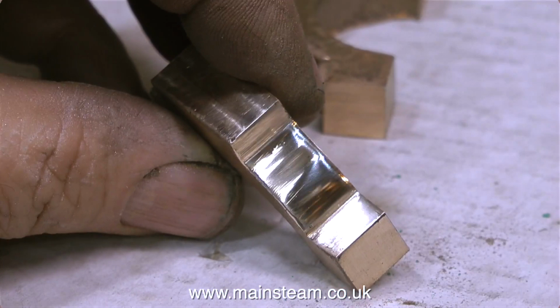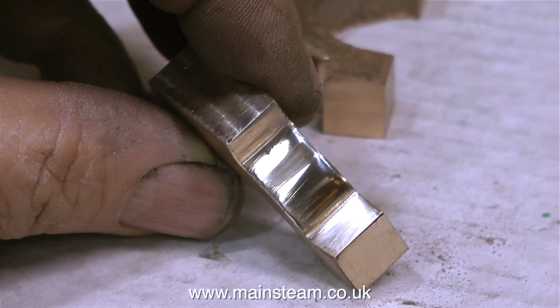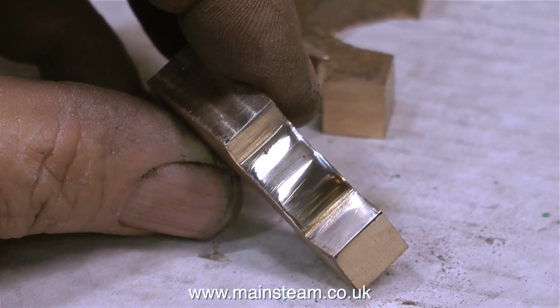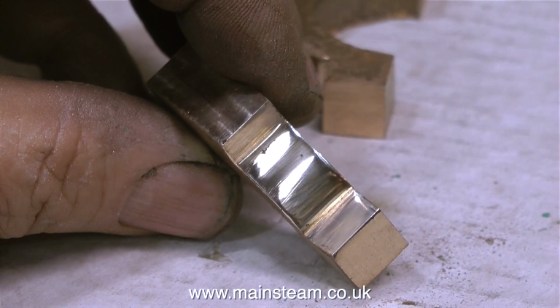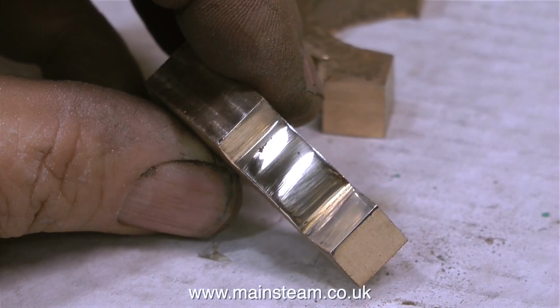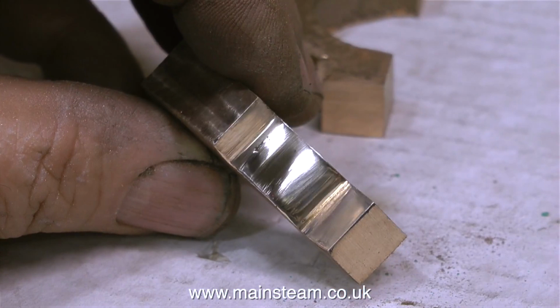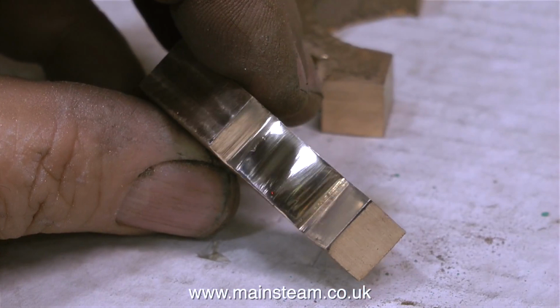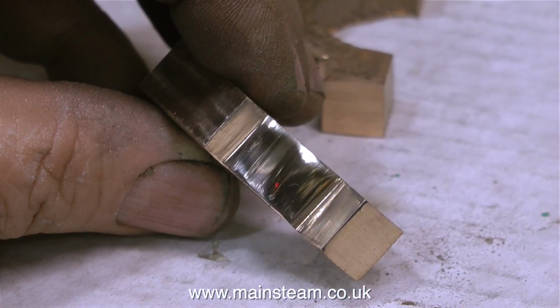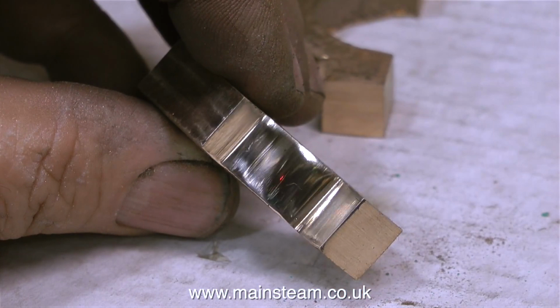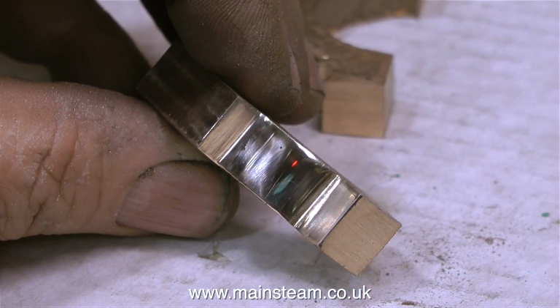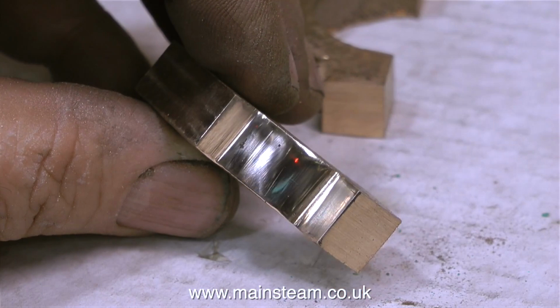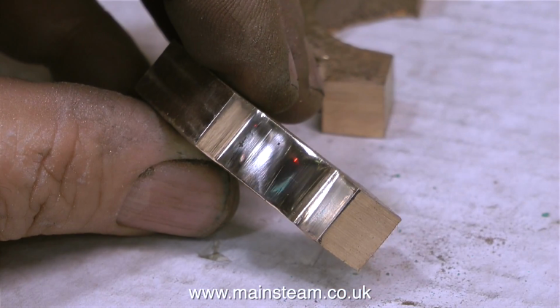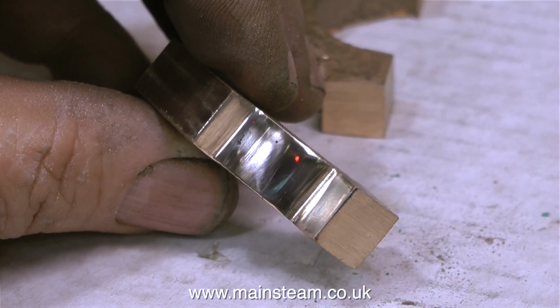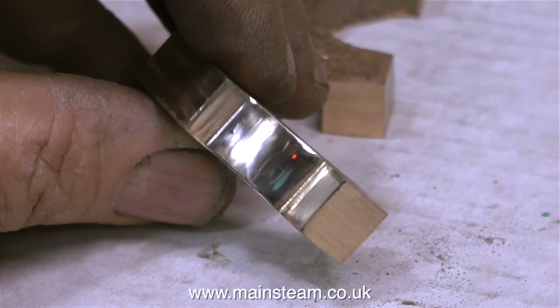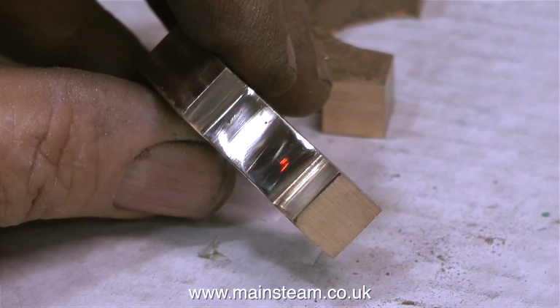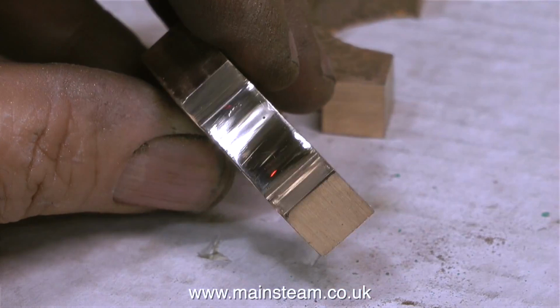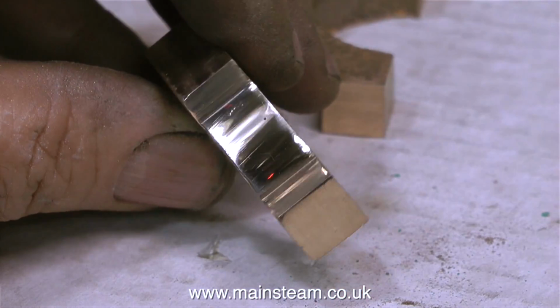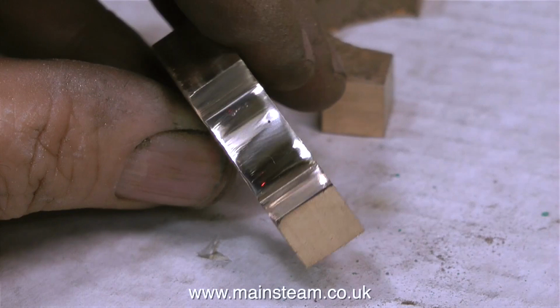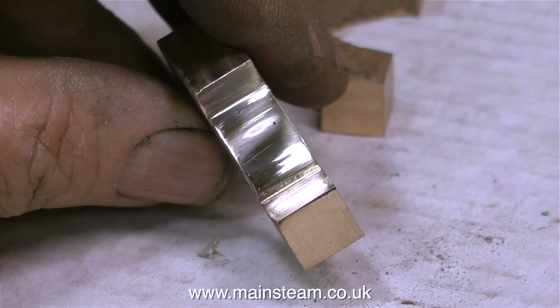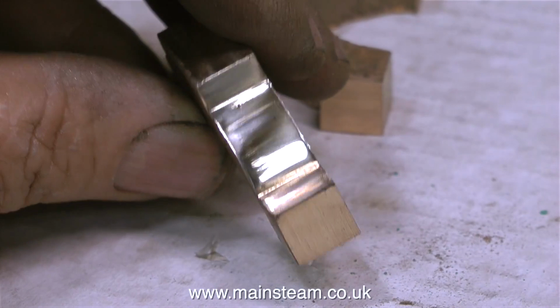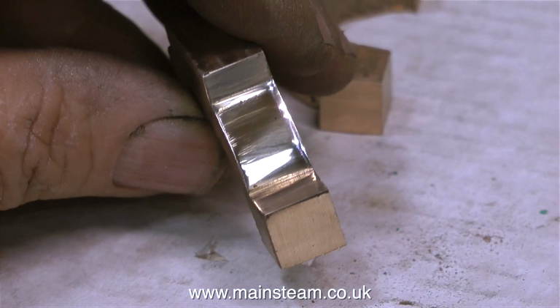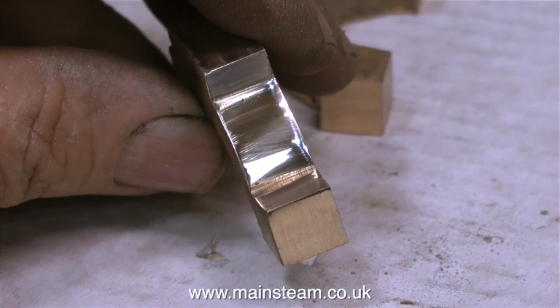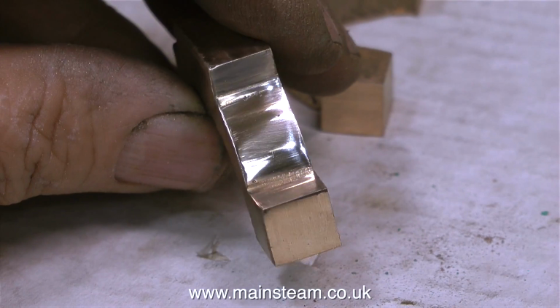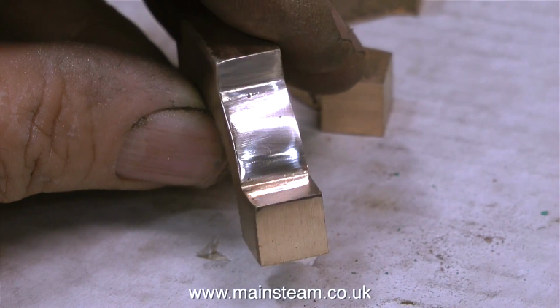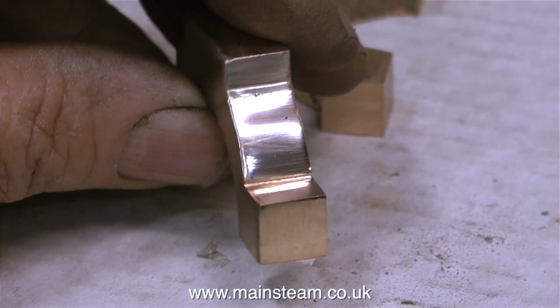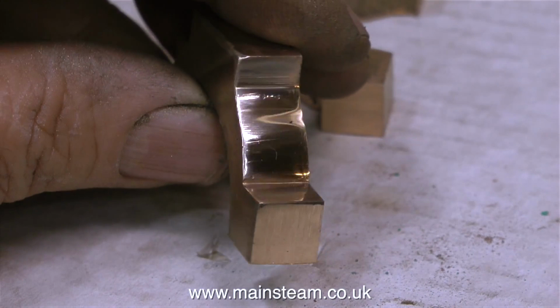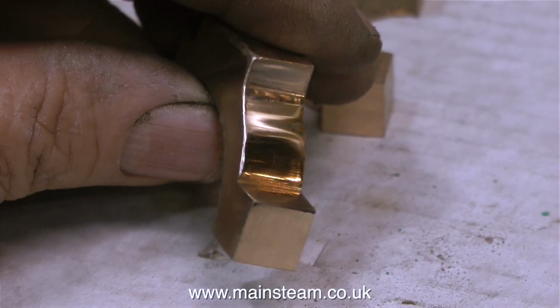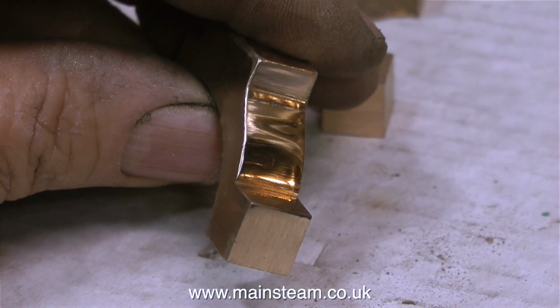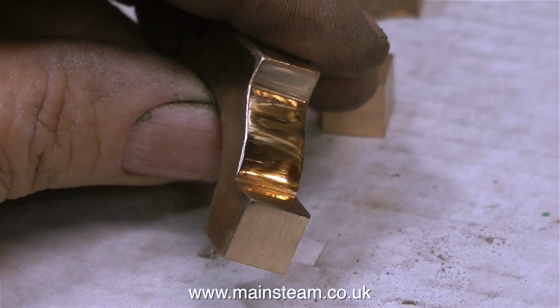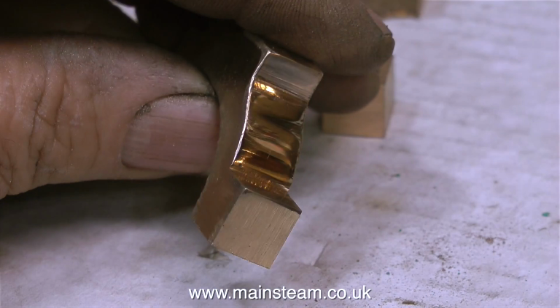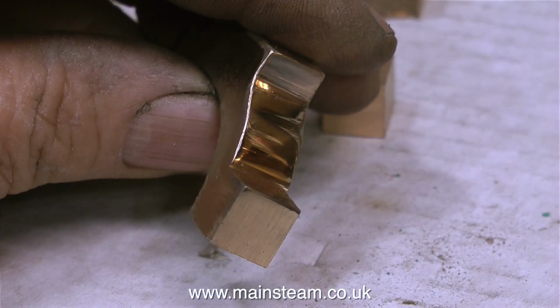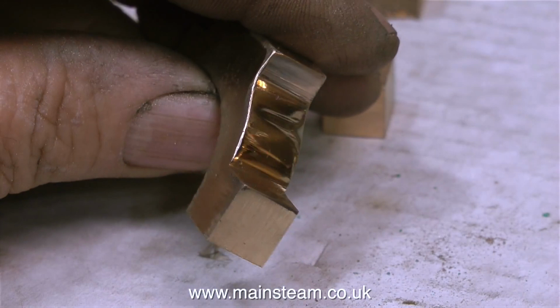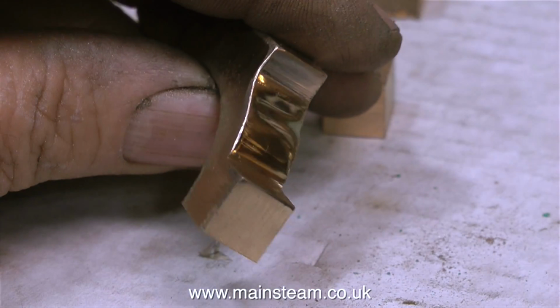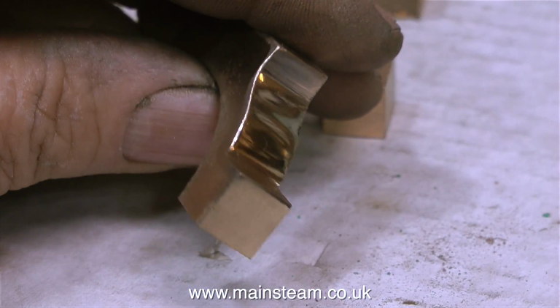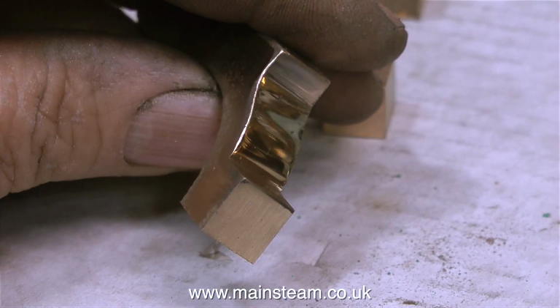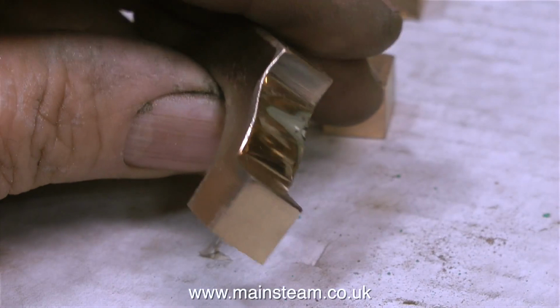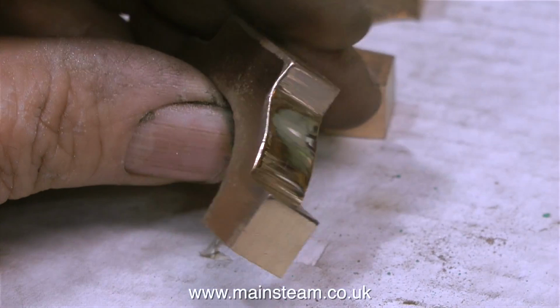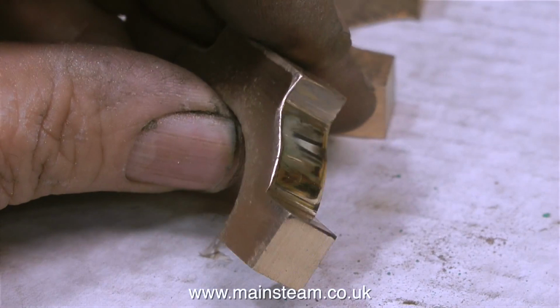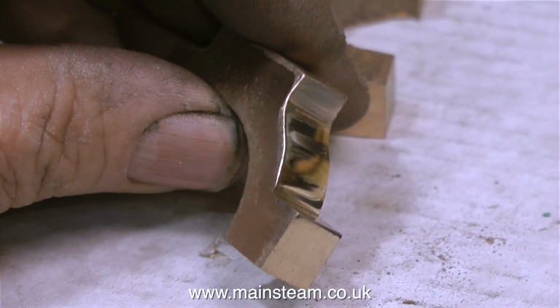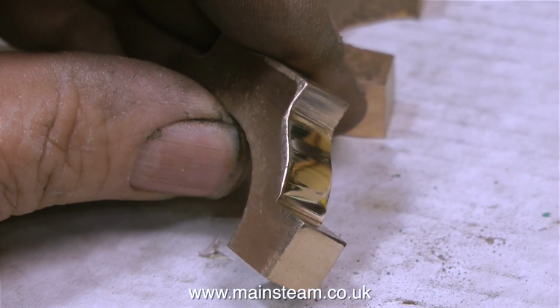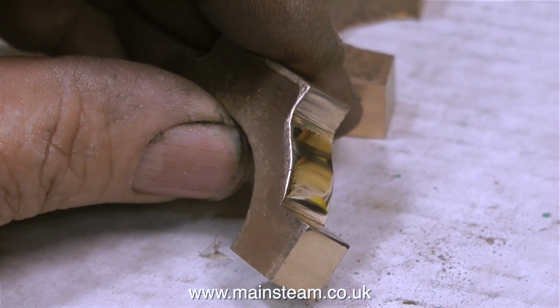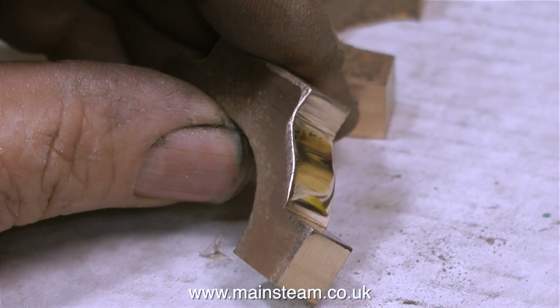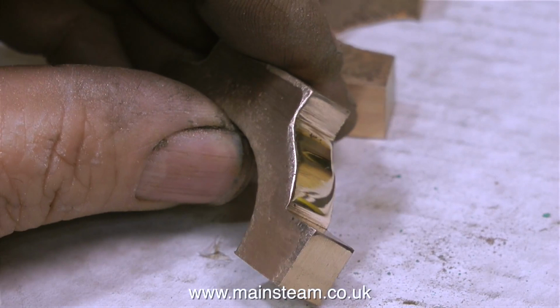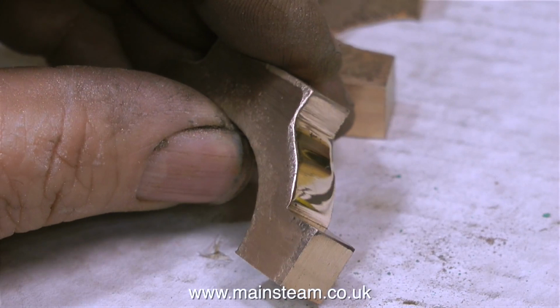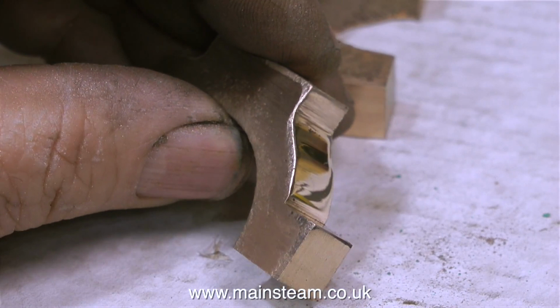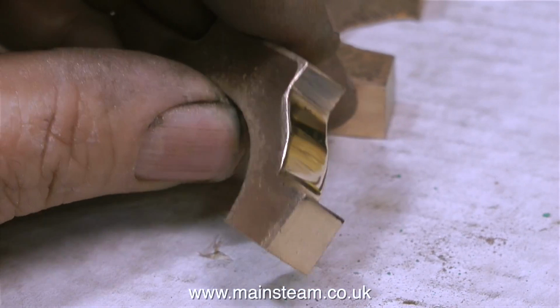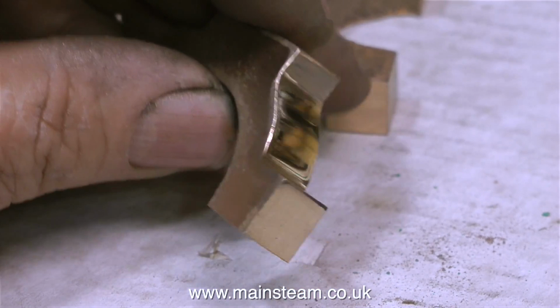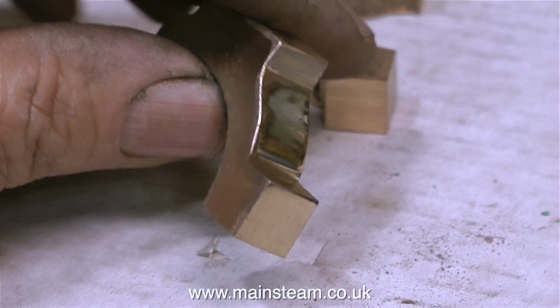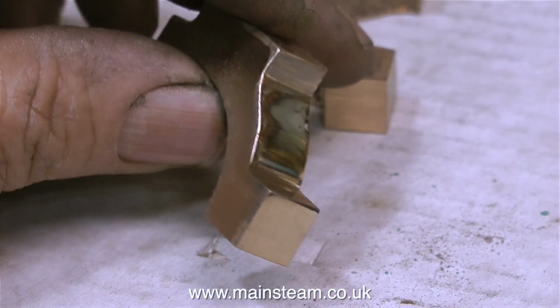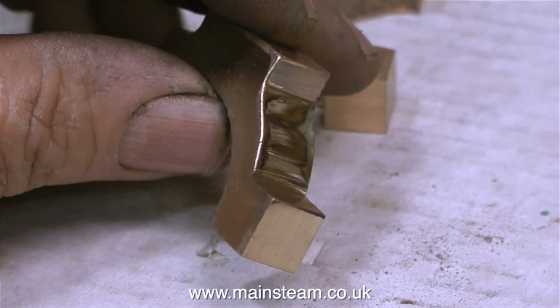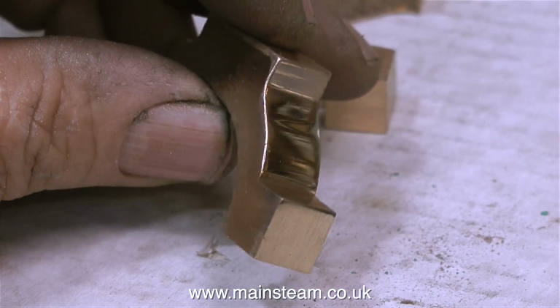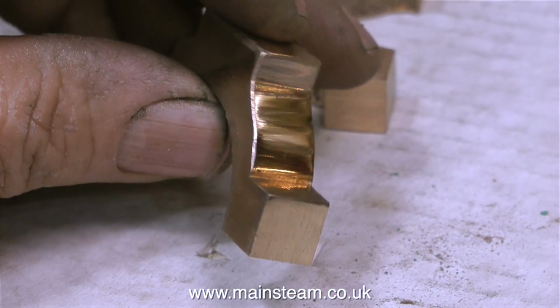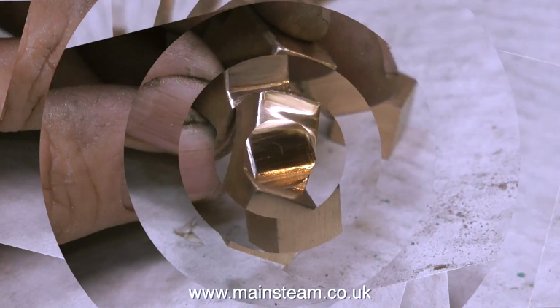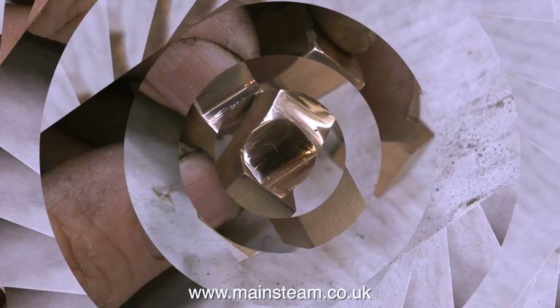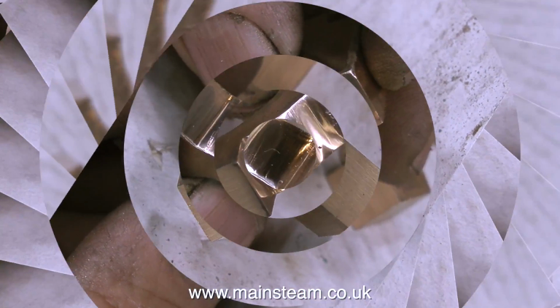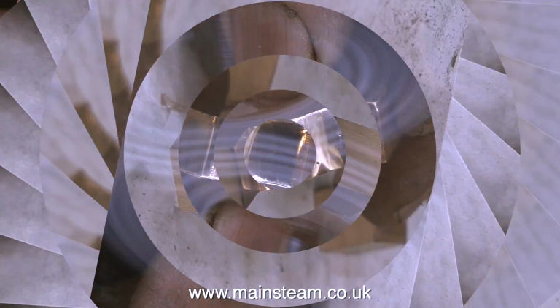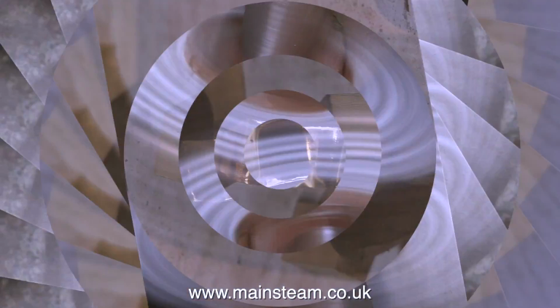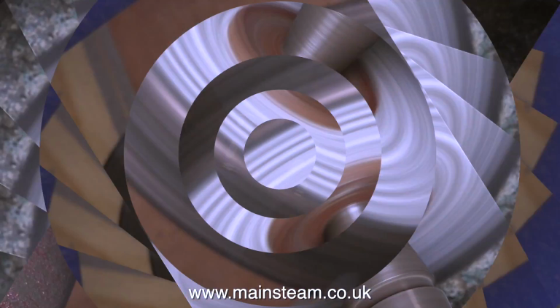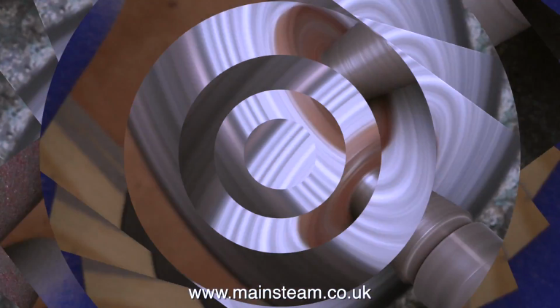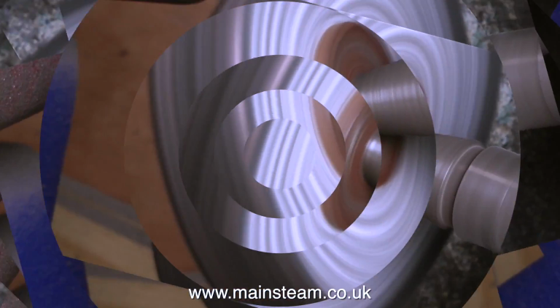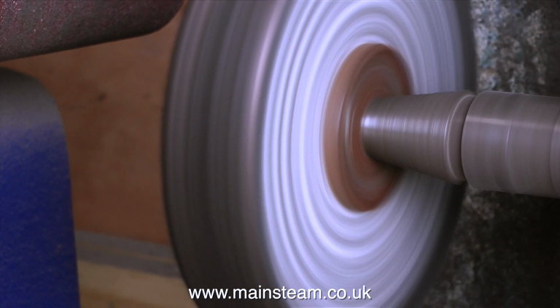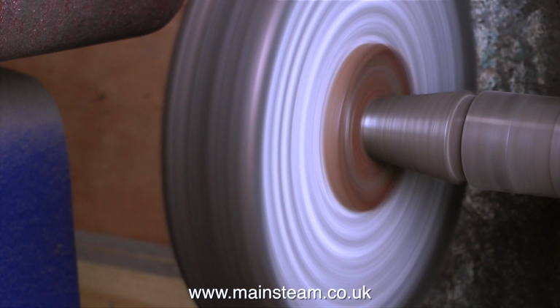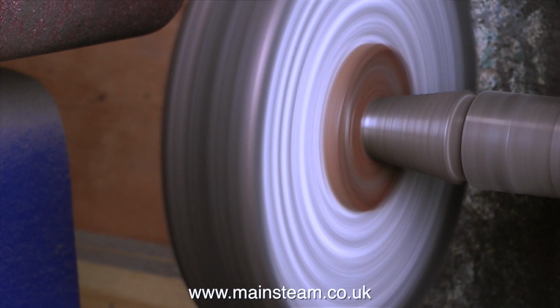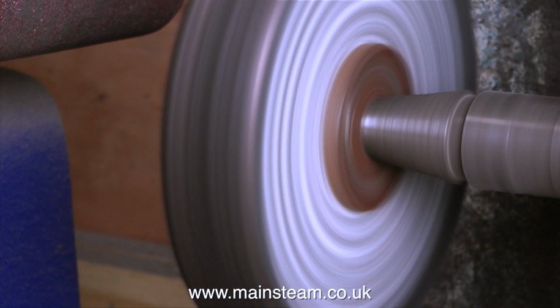Eventually, after much effort, the part will start to look like this. This is not done by hand though — it's done on a polishing spindle.